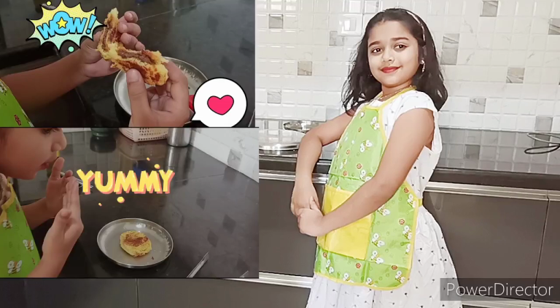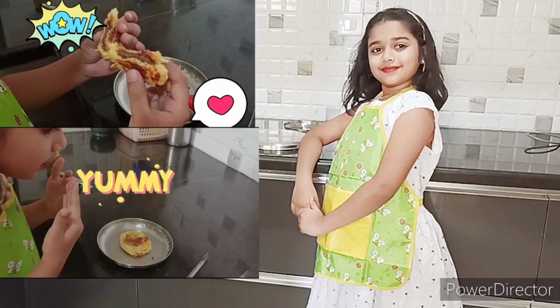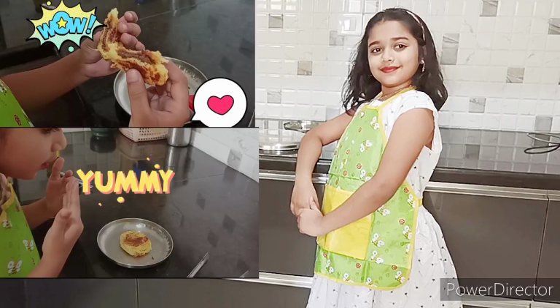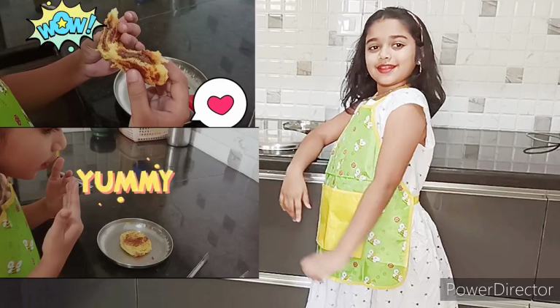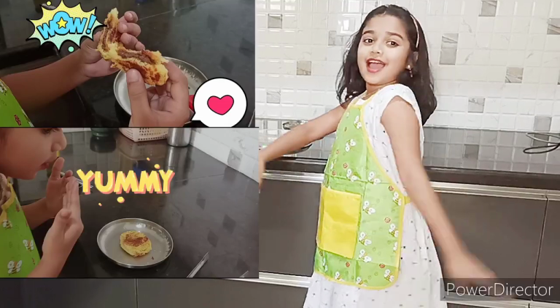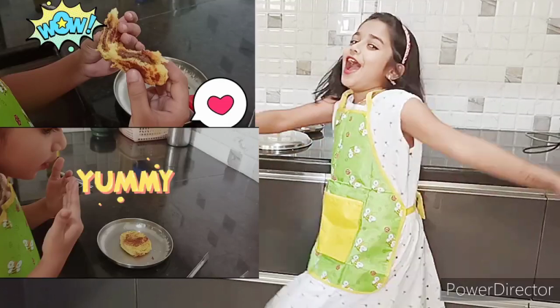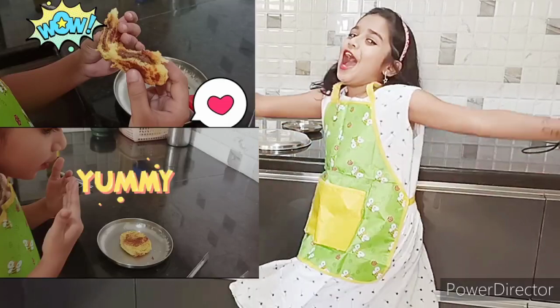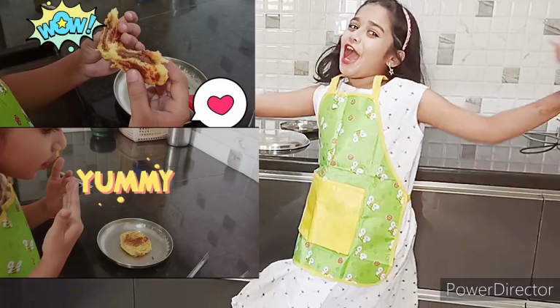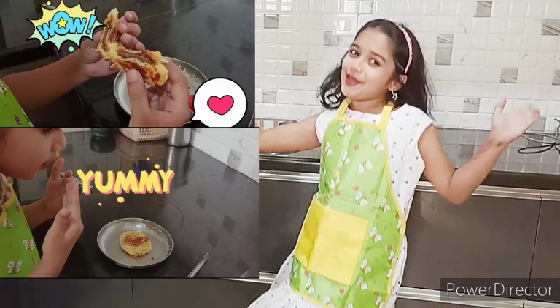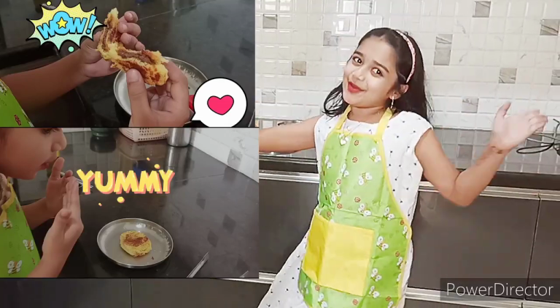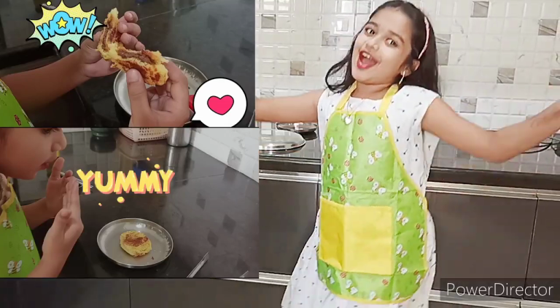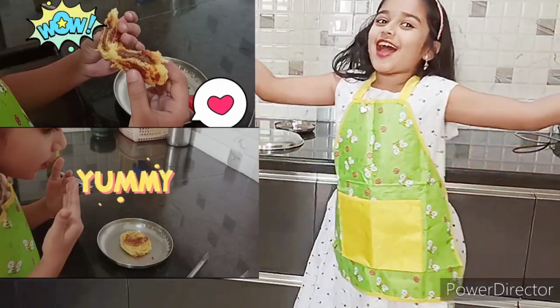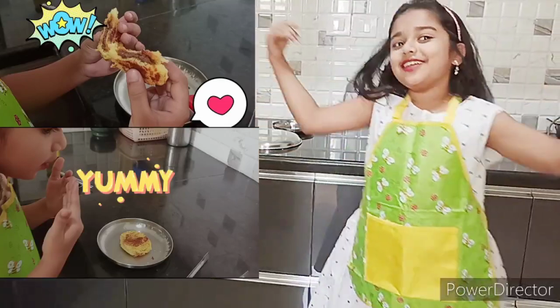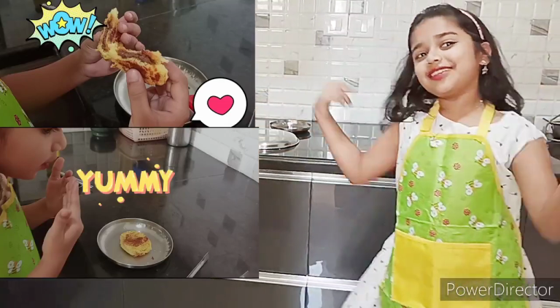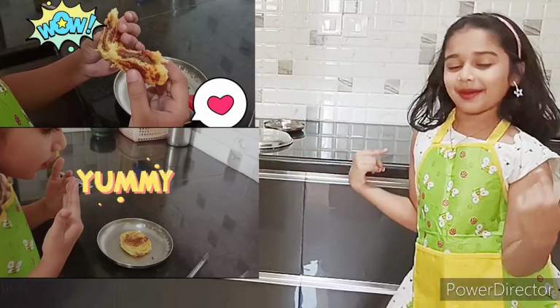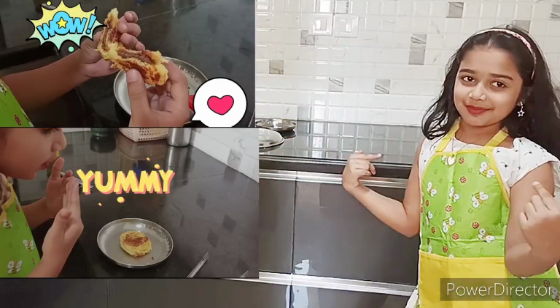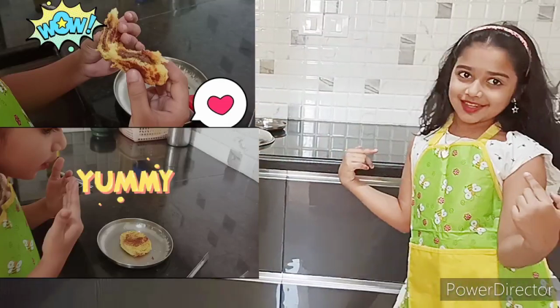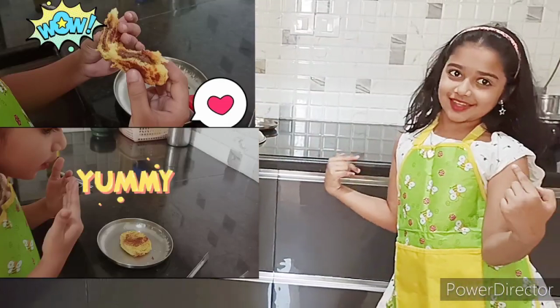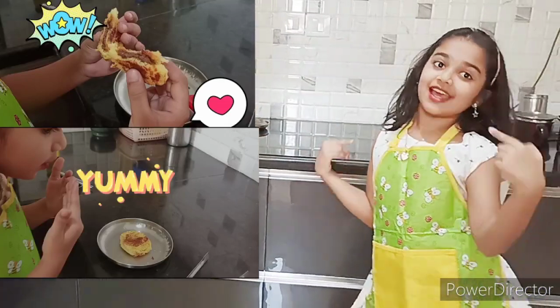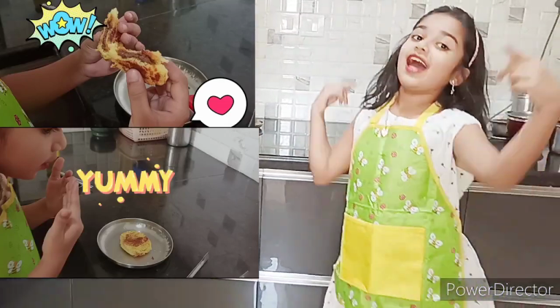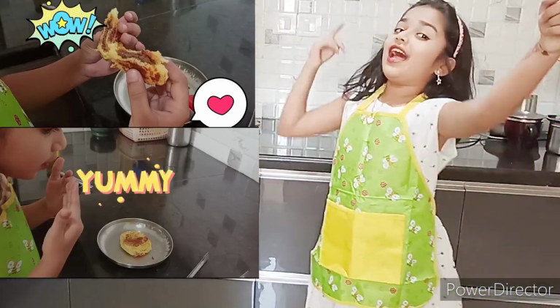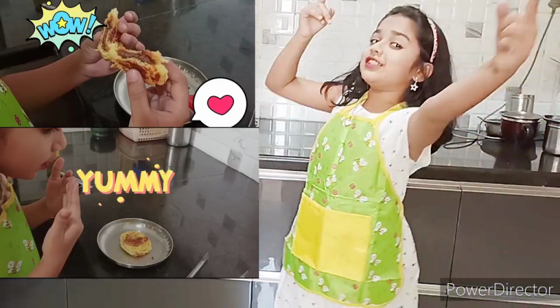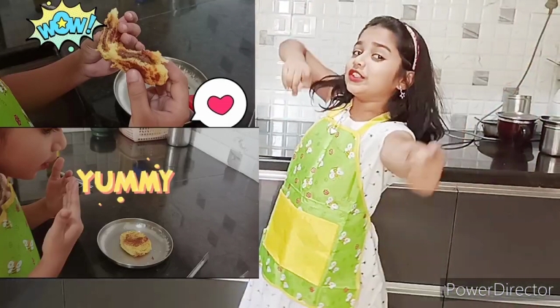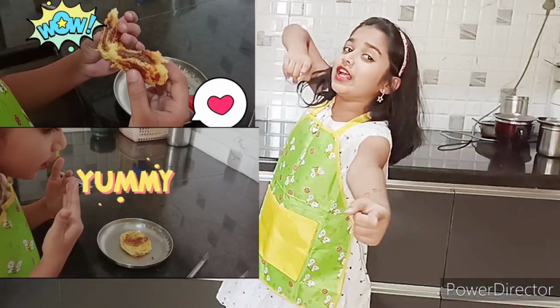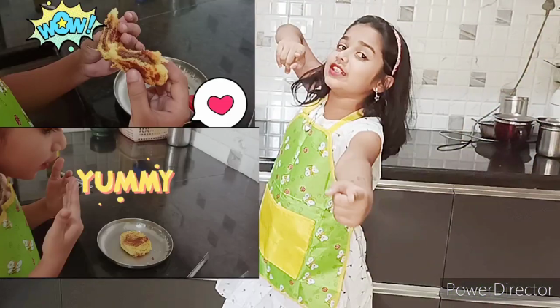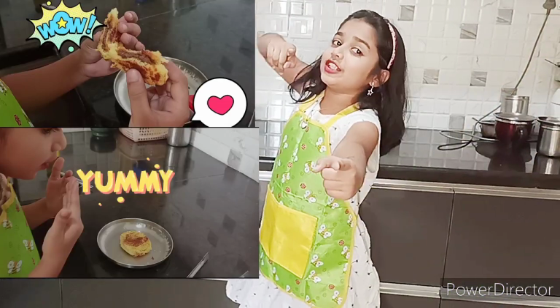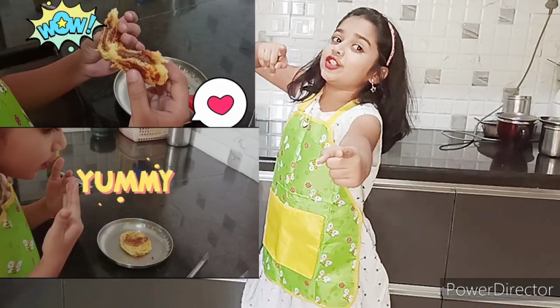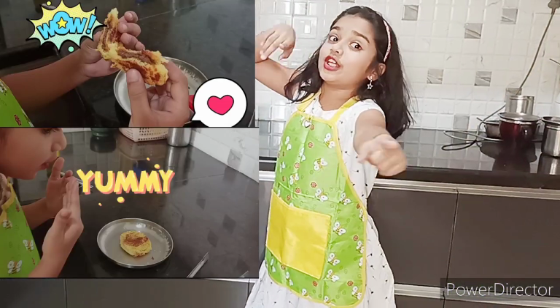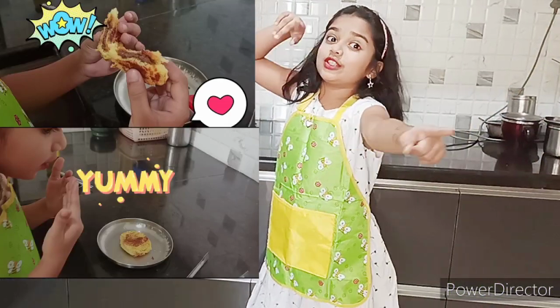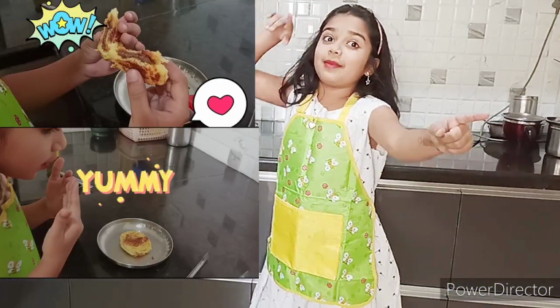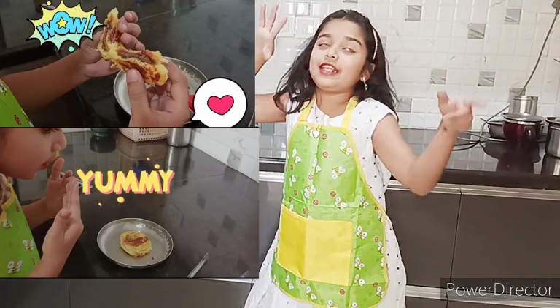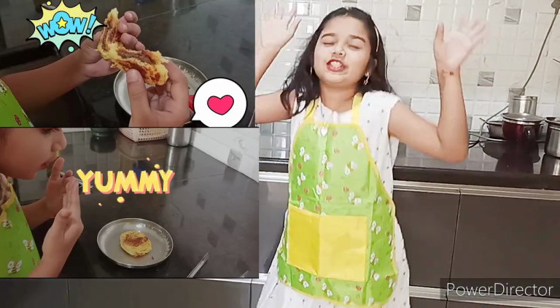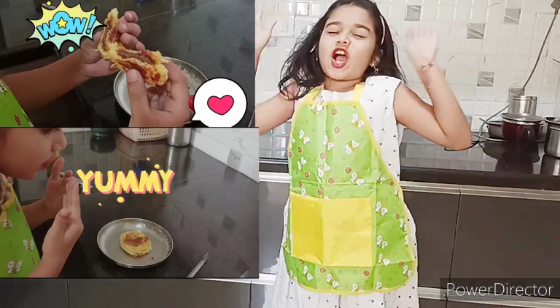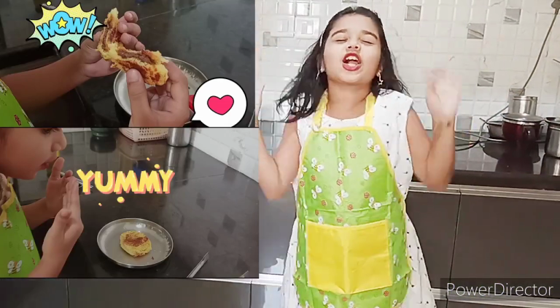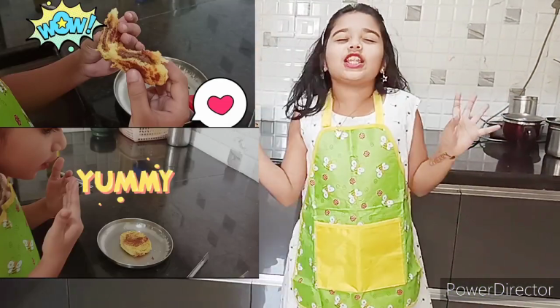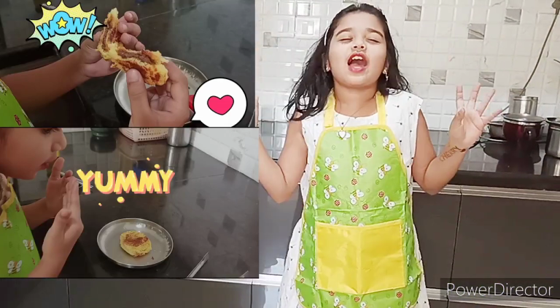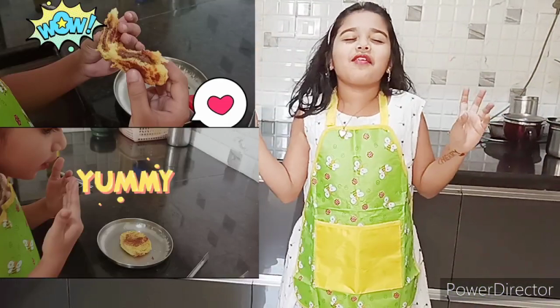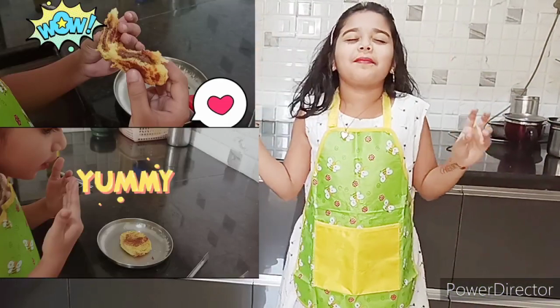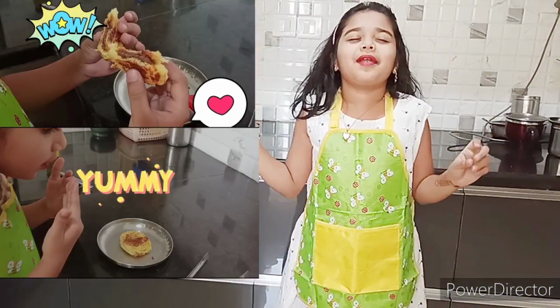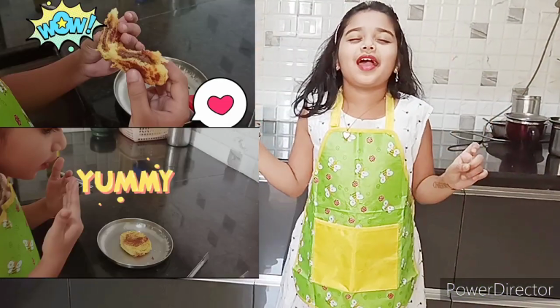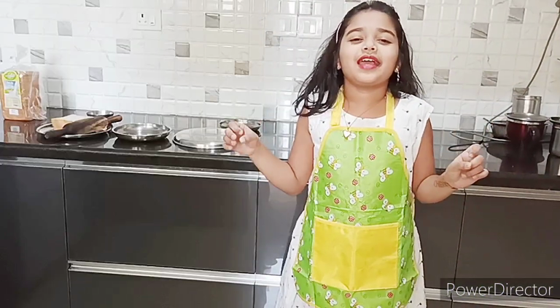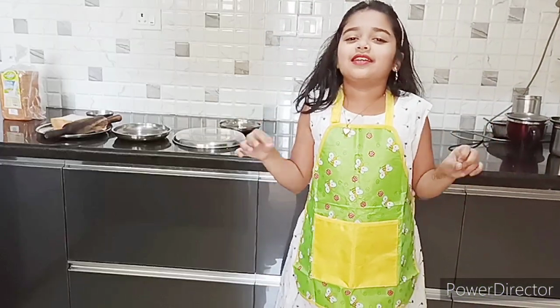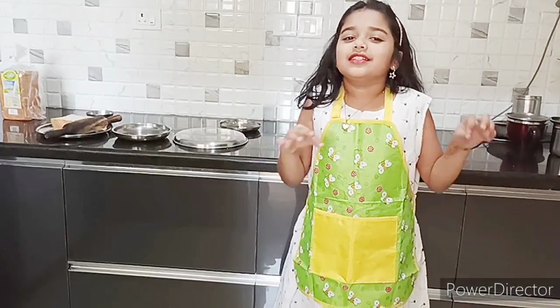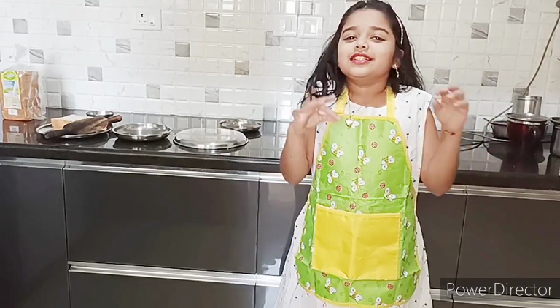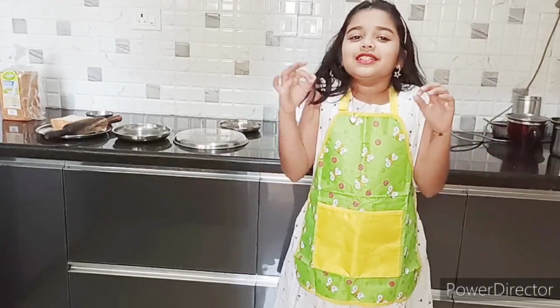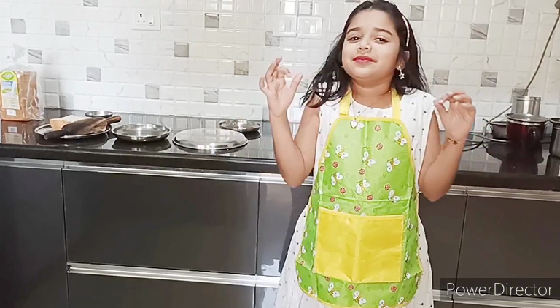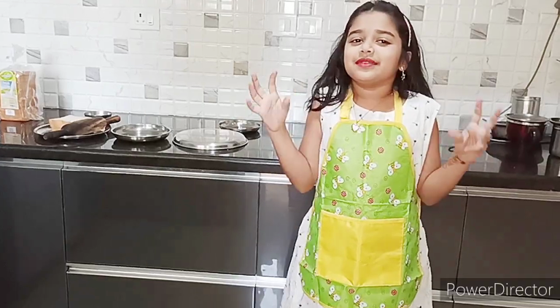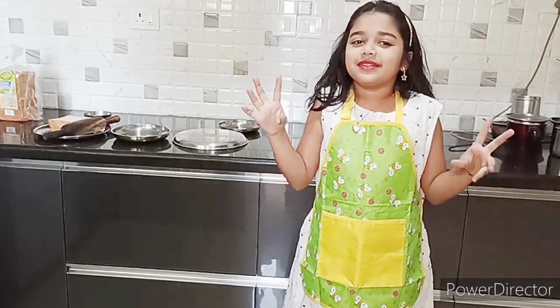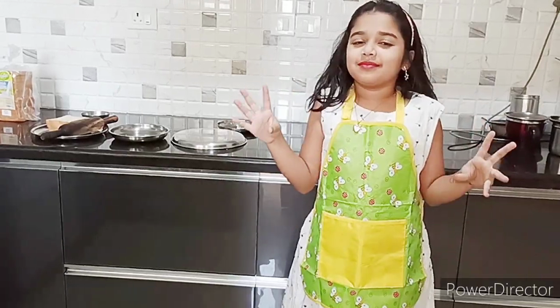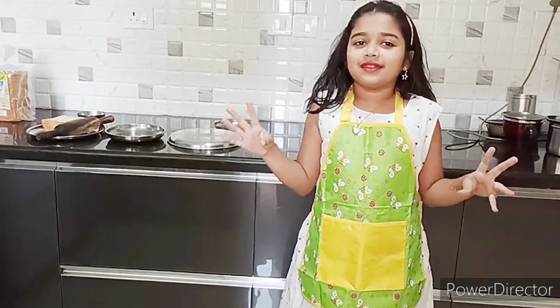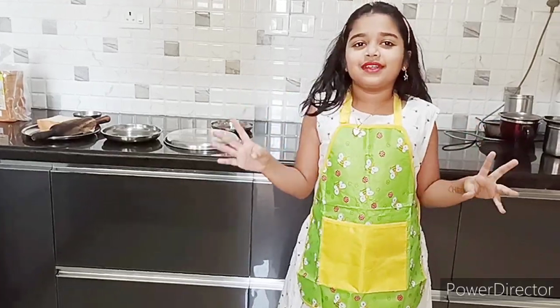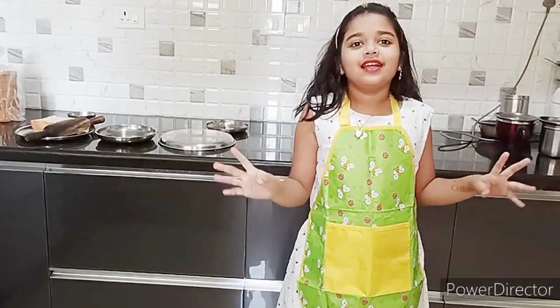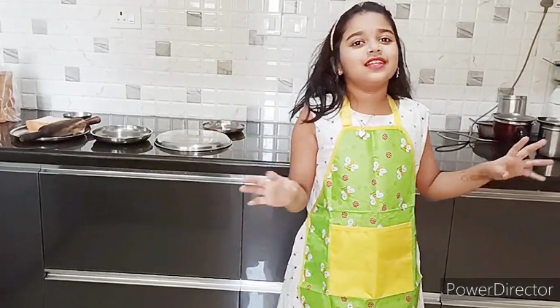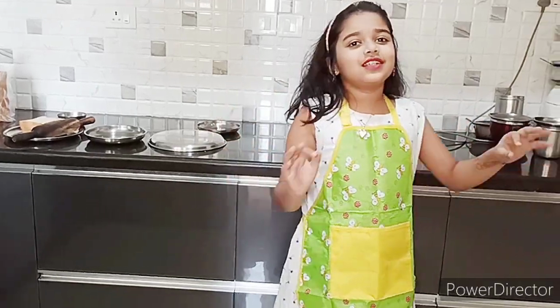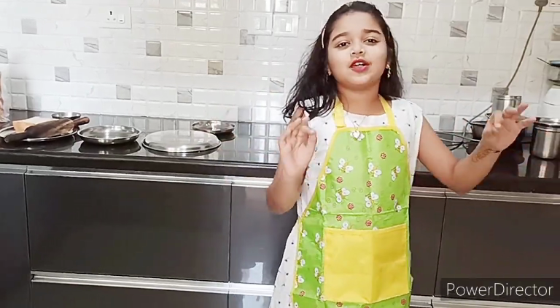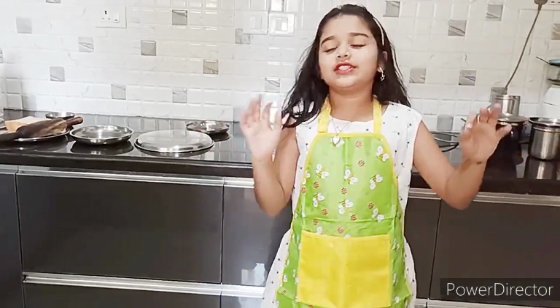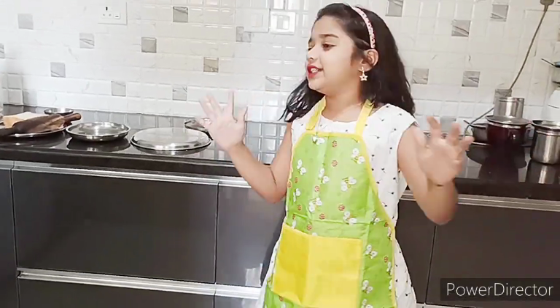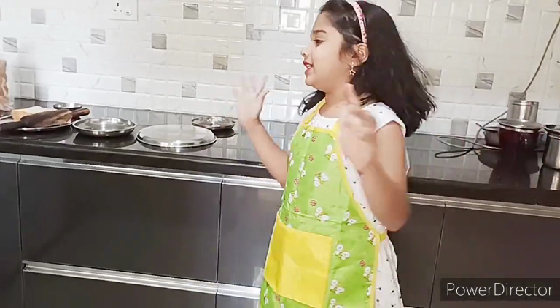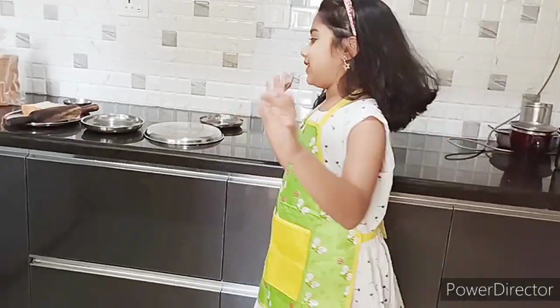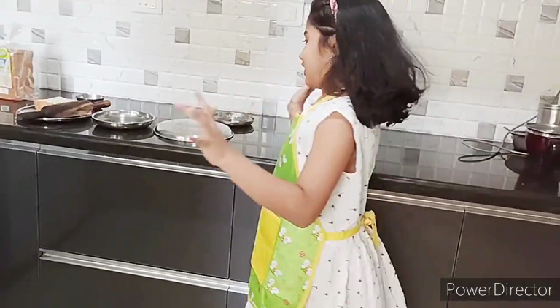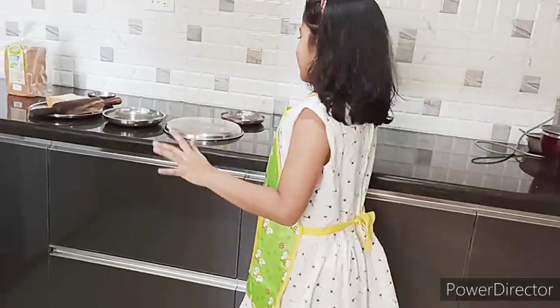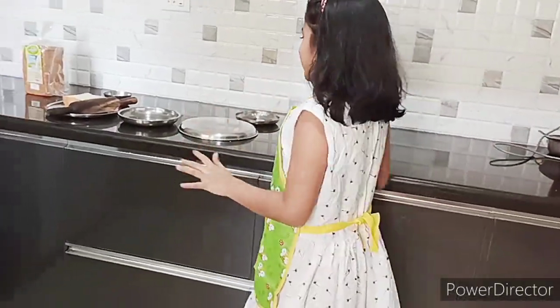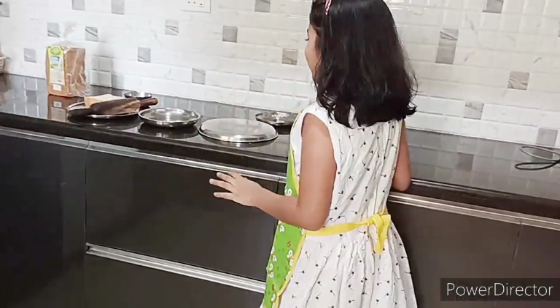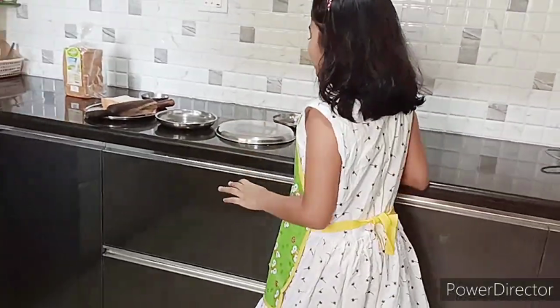Hi guys, I am Mehdi and today I will teach you how to make chocolate java bread. It sounds delicious, right?